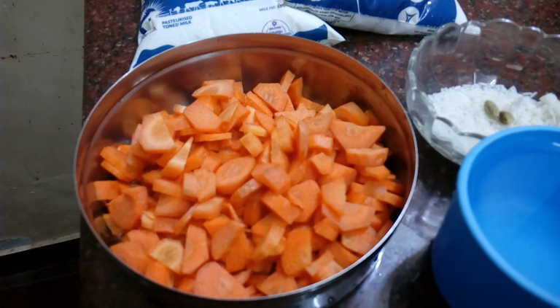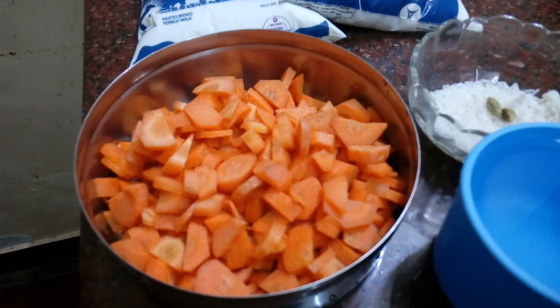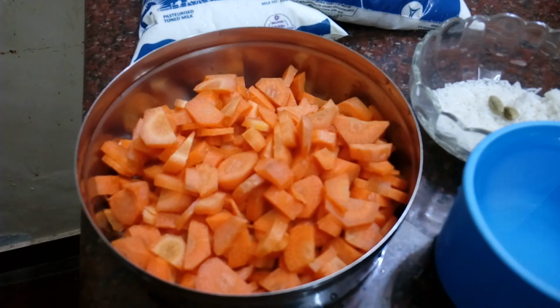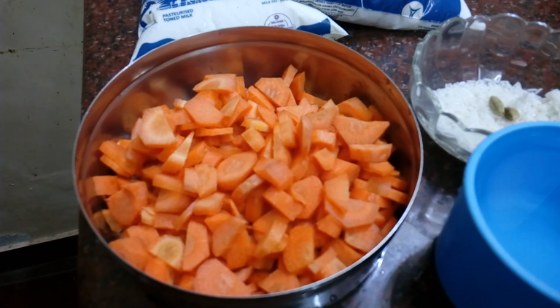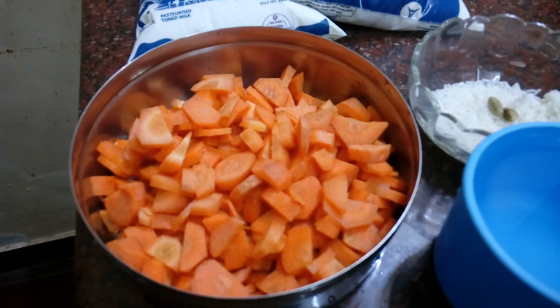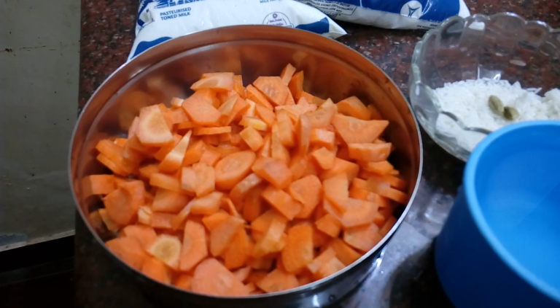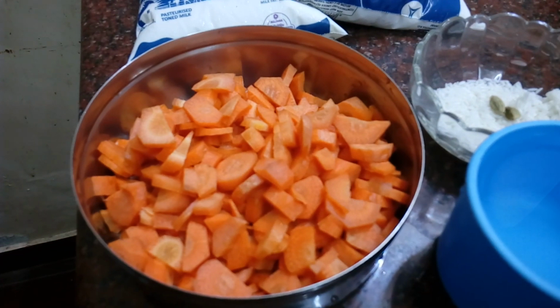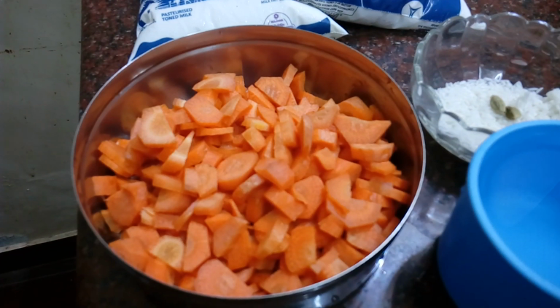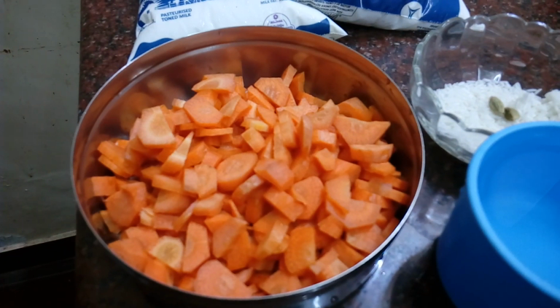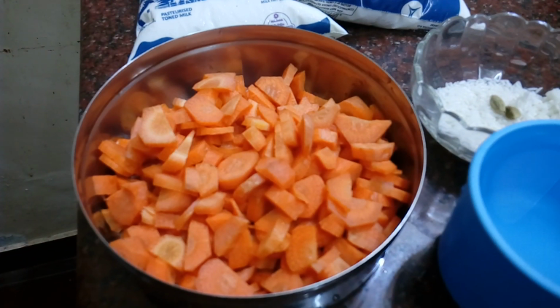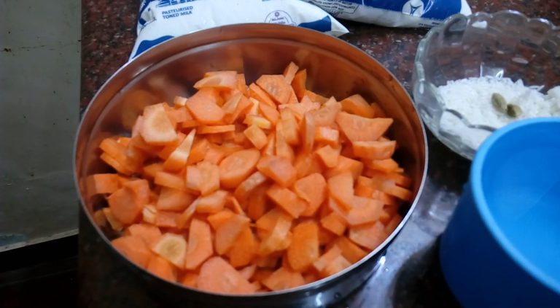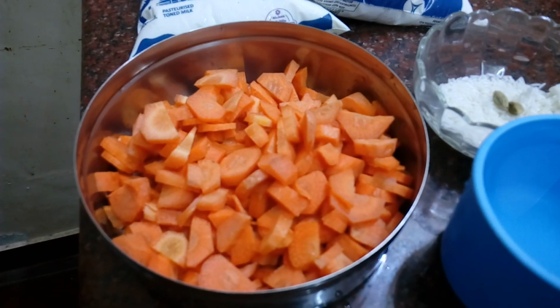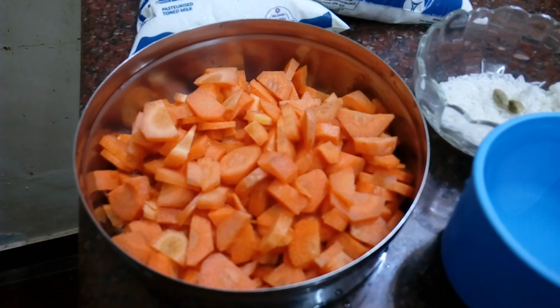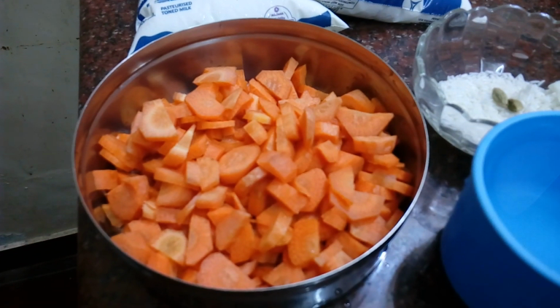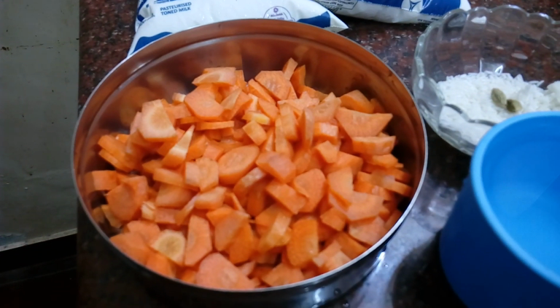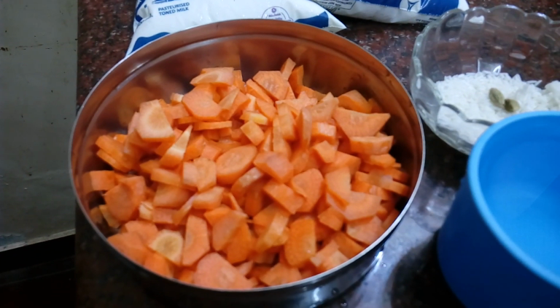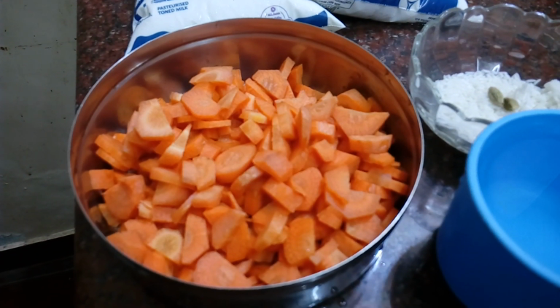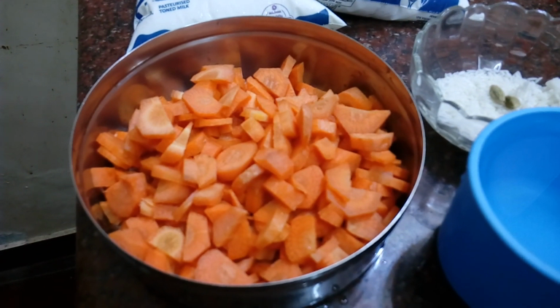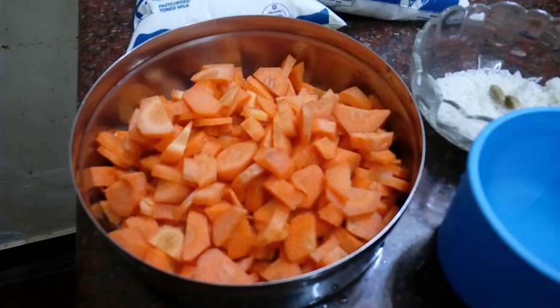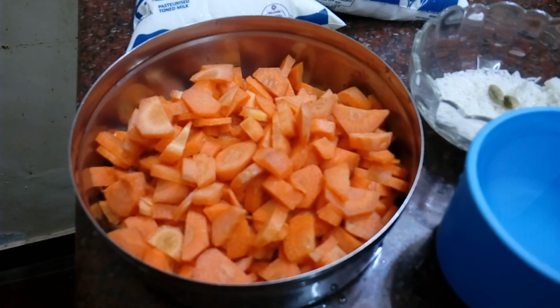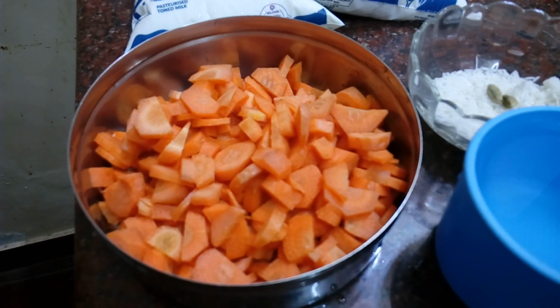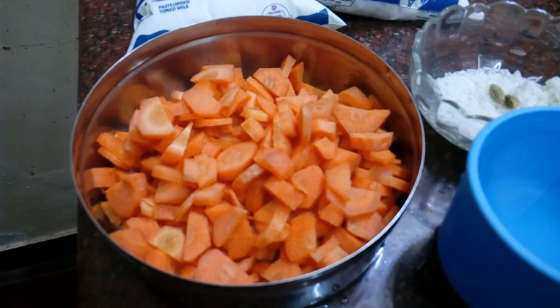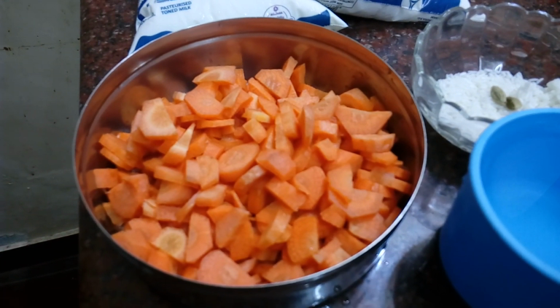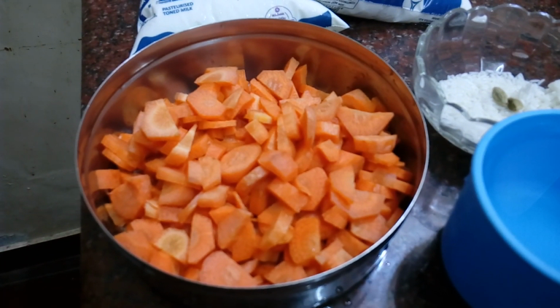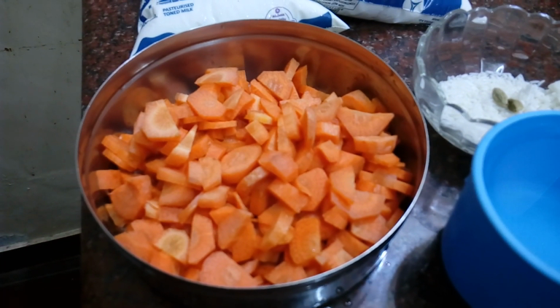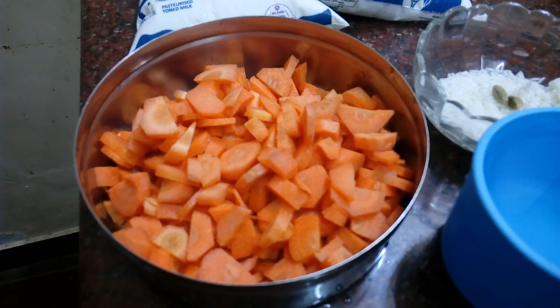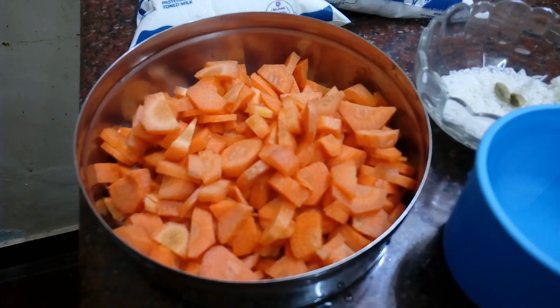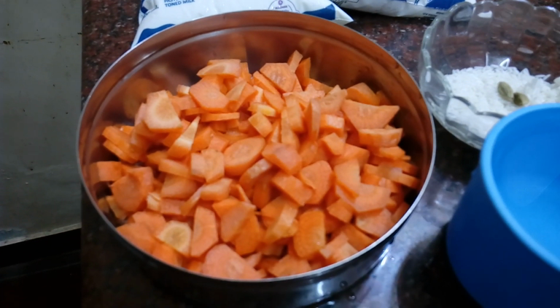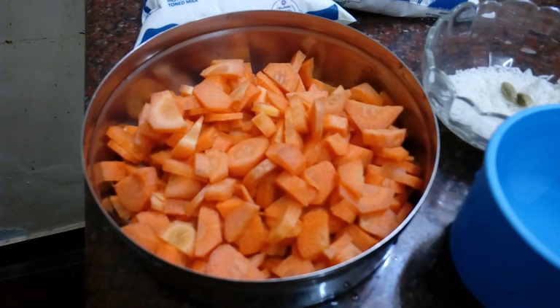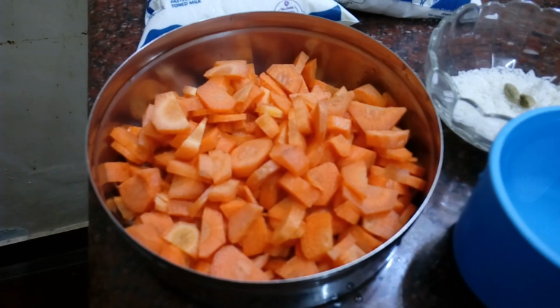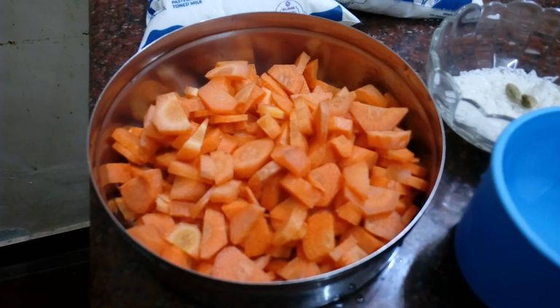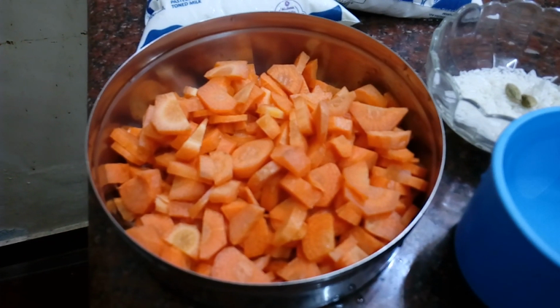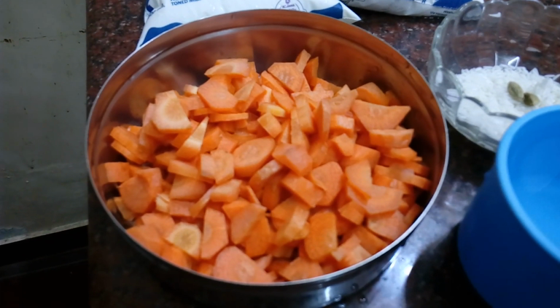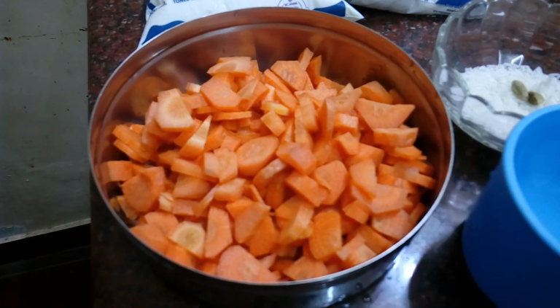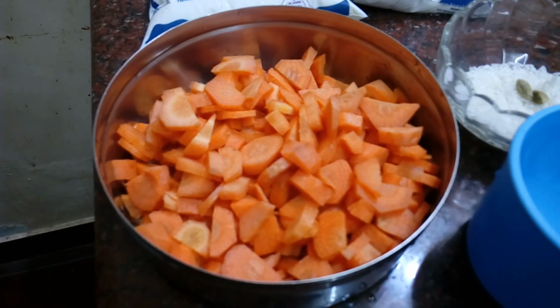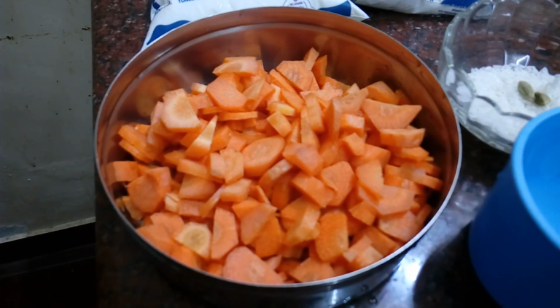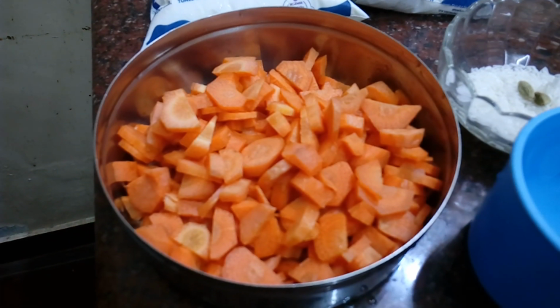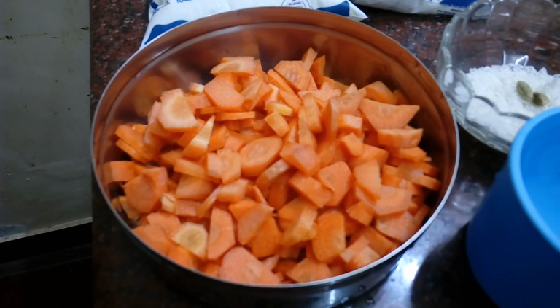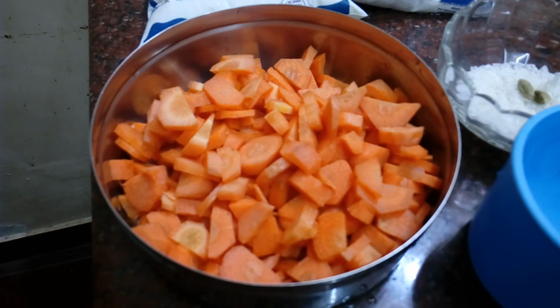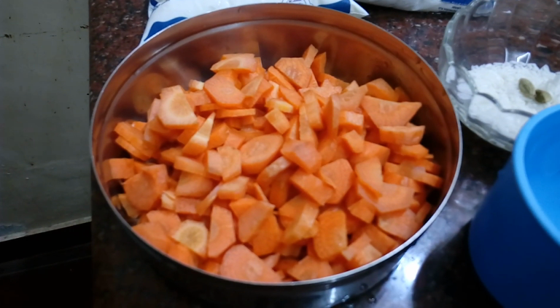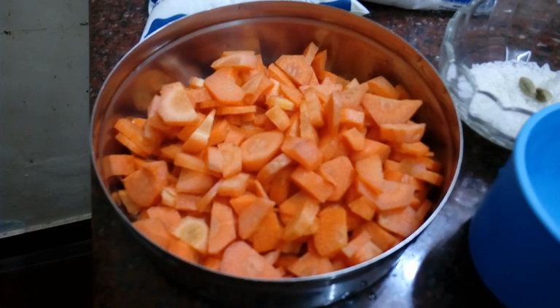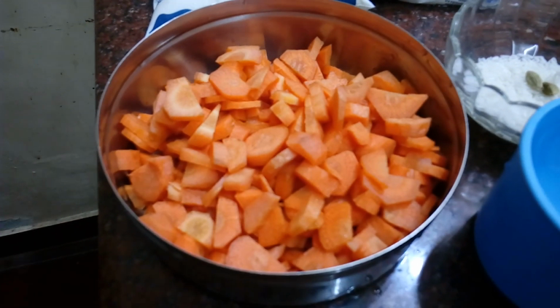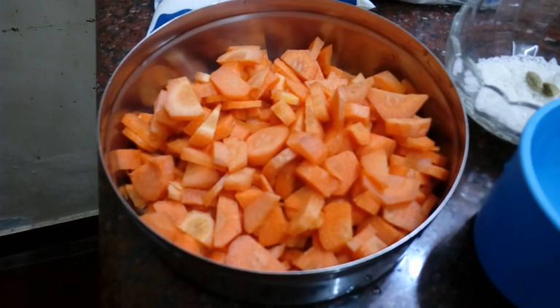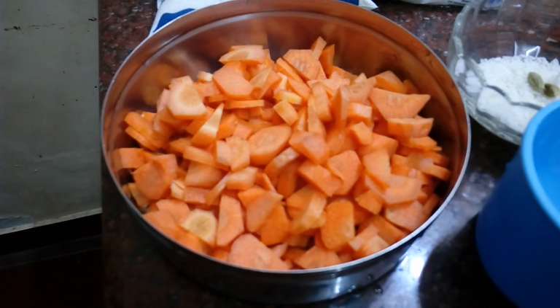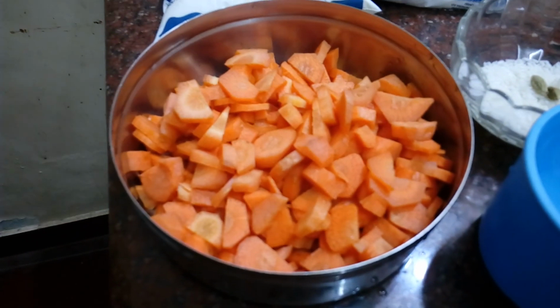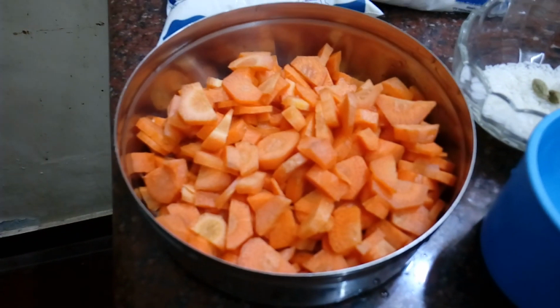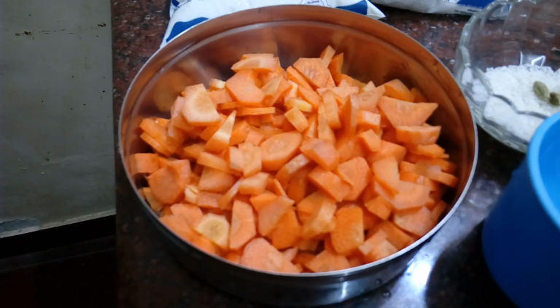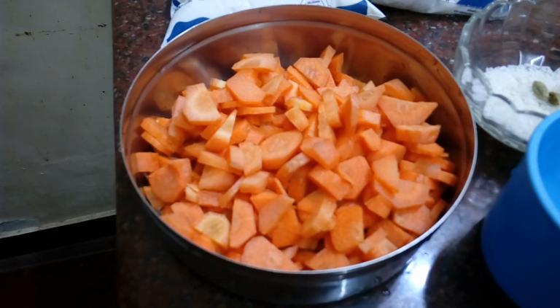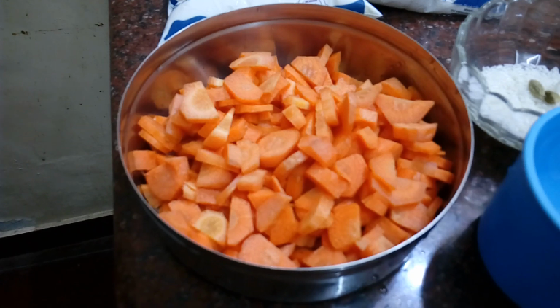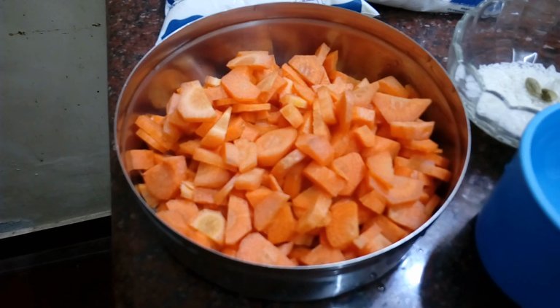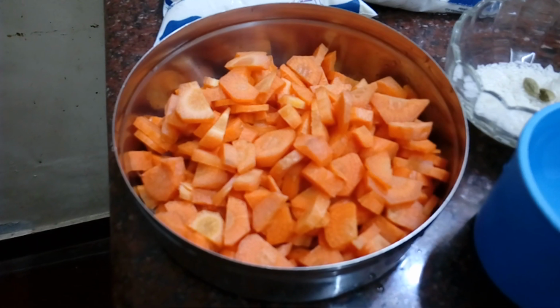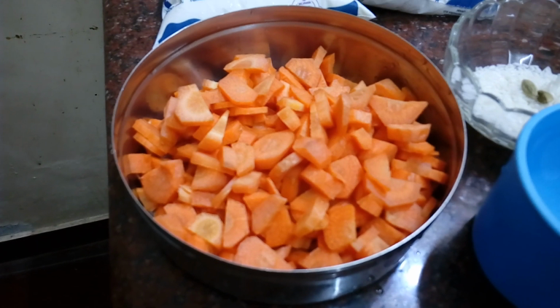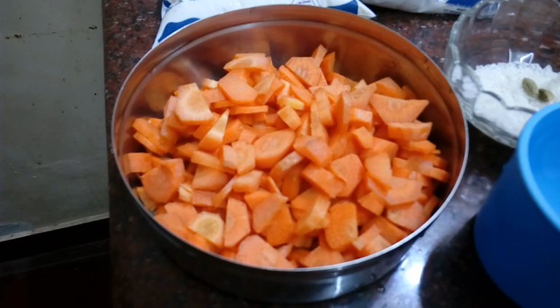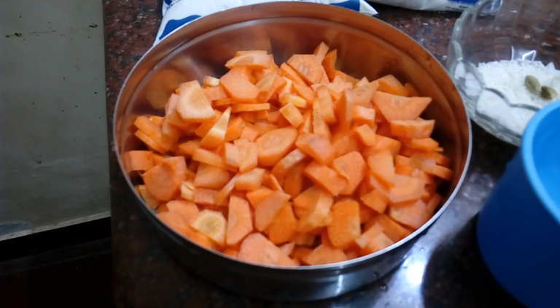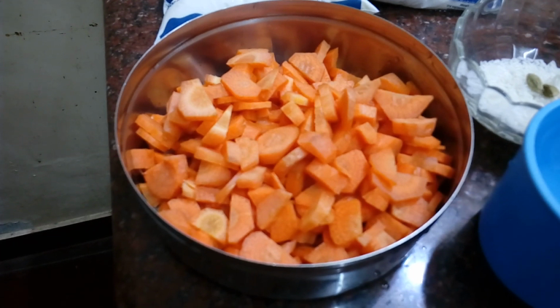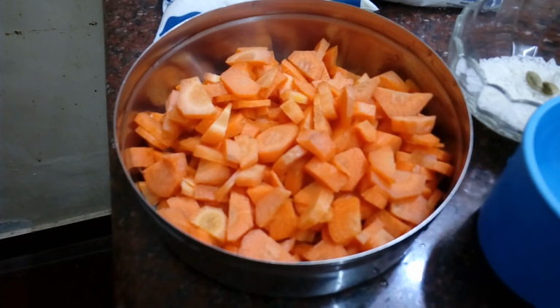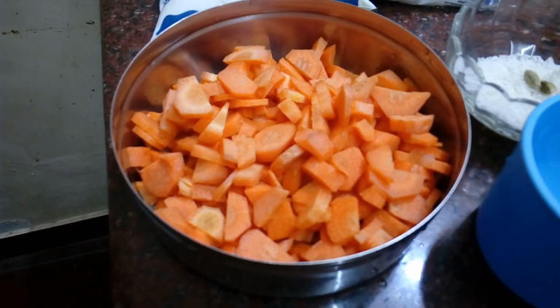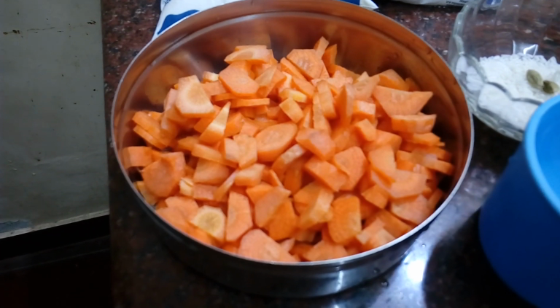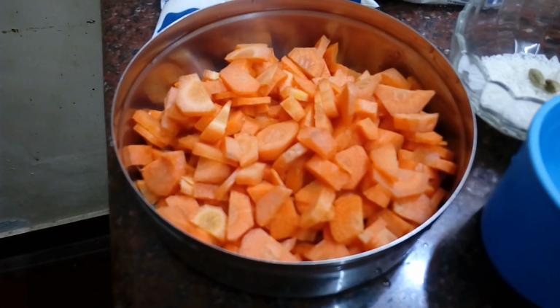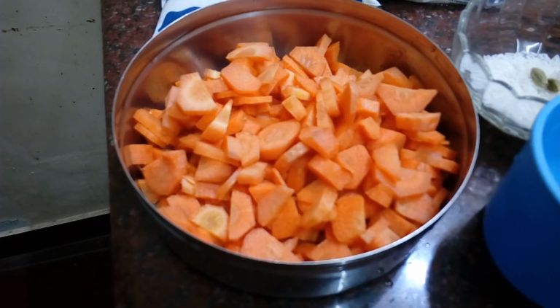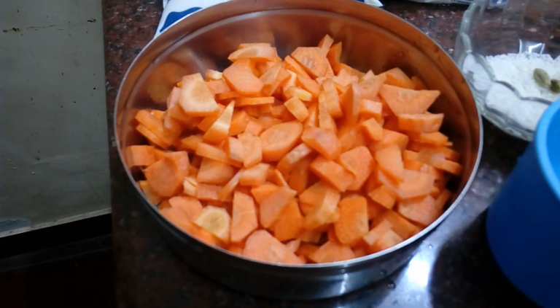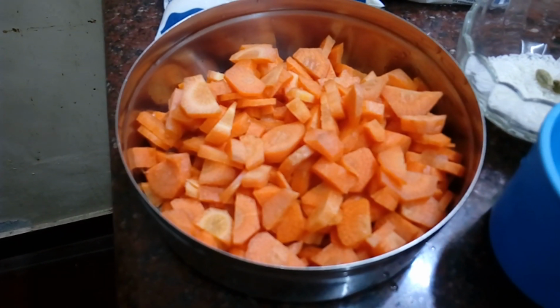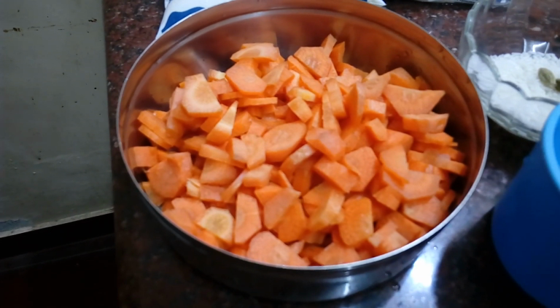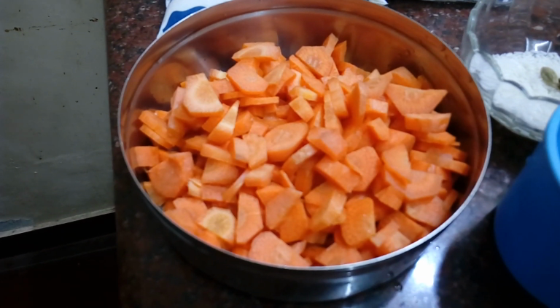Welcome to Jaya's Homely Kitchen. Today I am ready to cook this carrot pie.